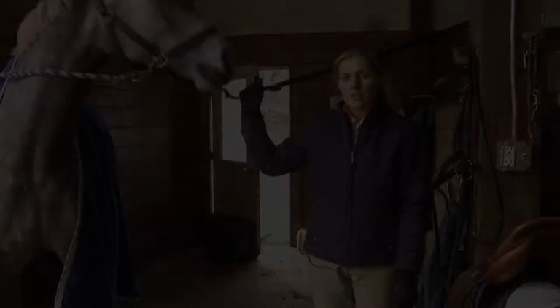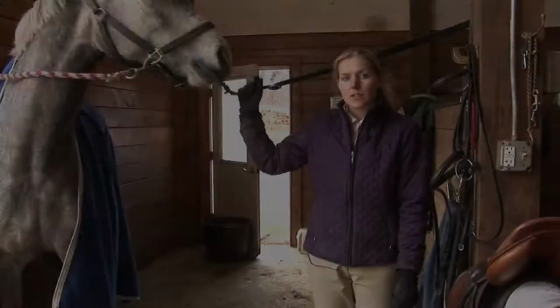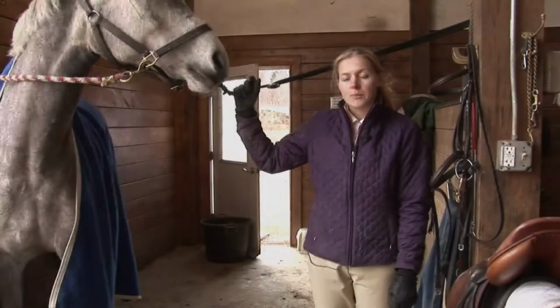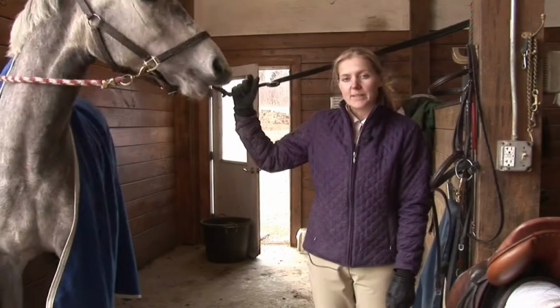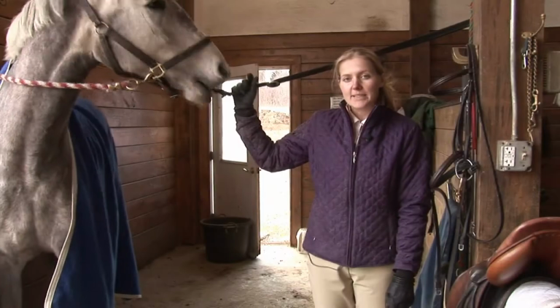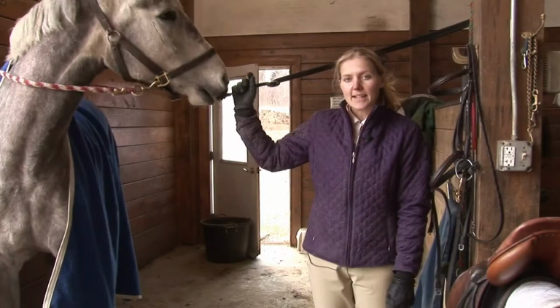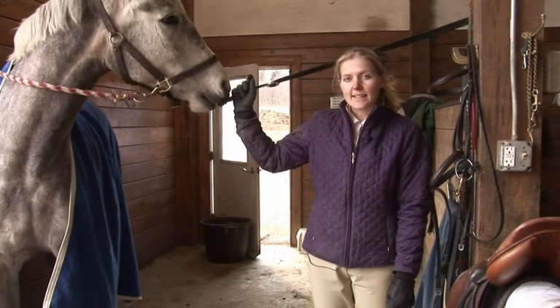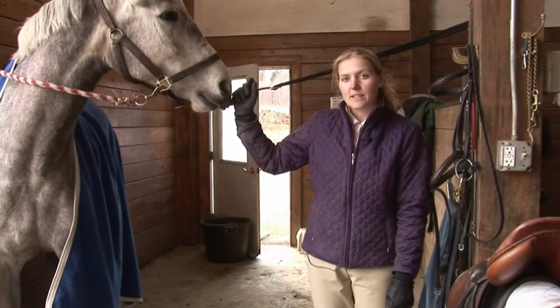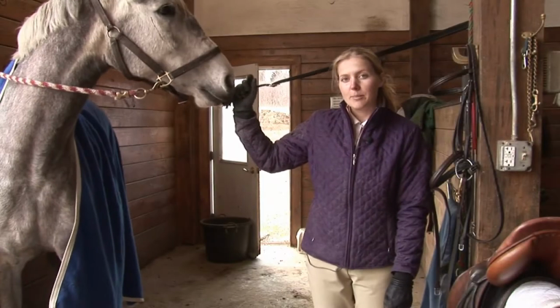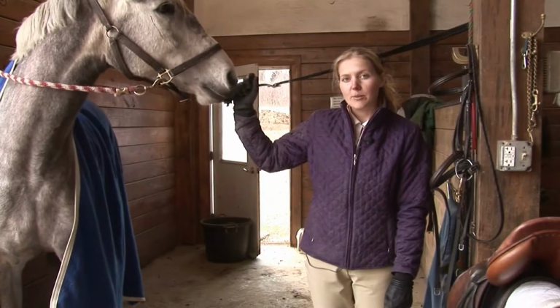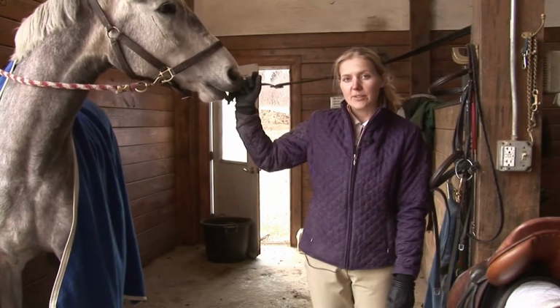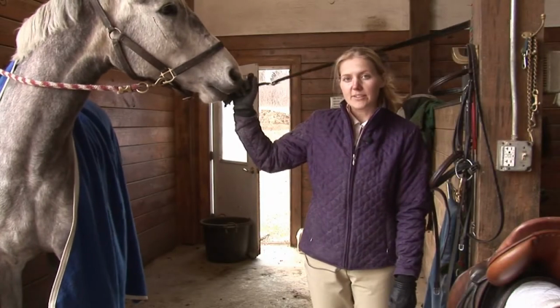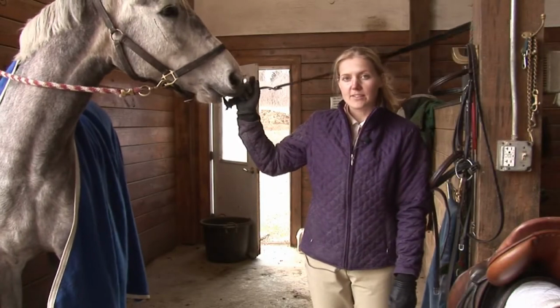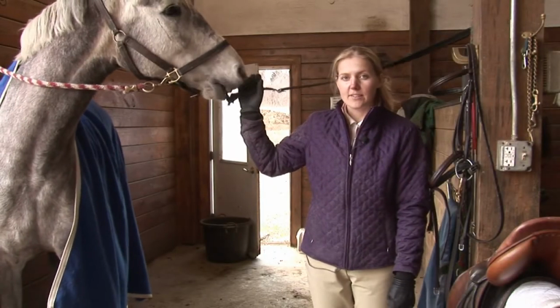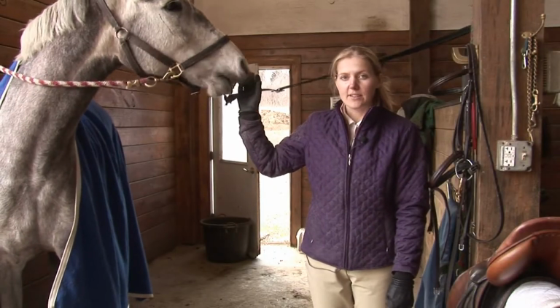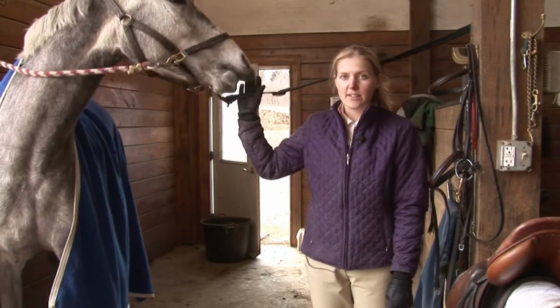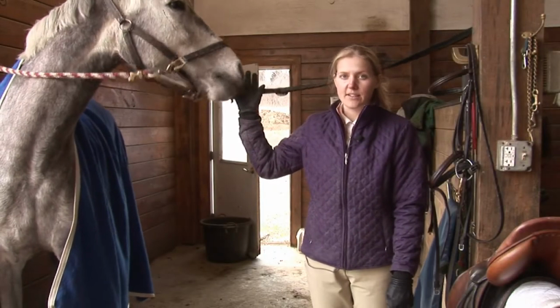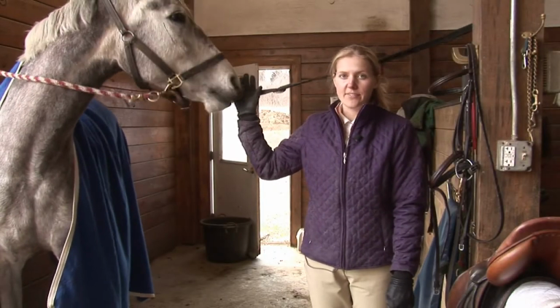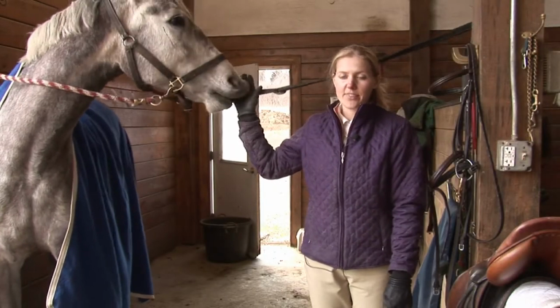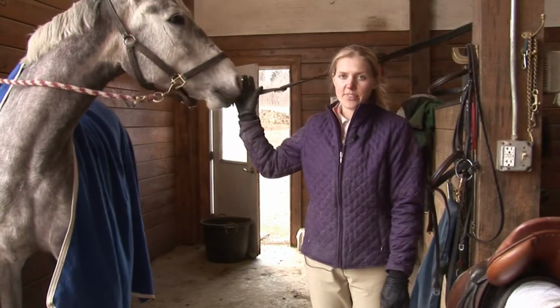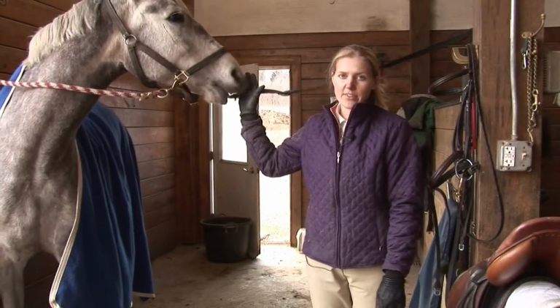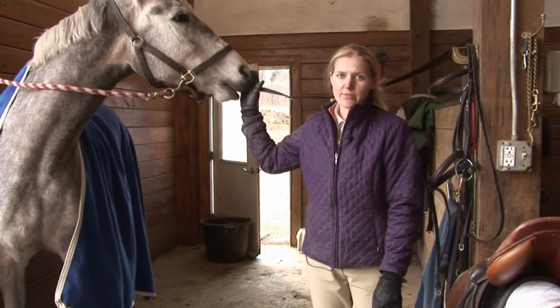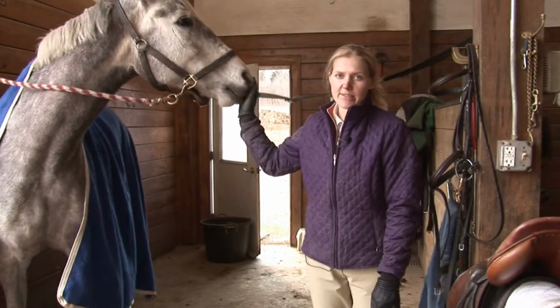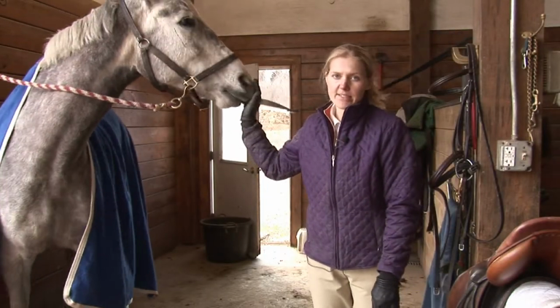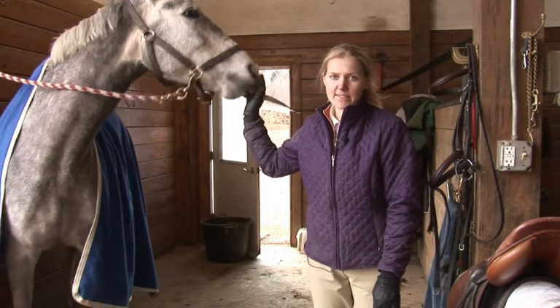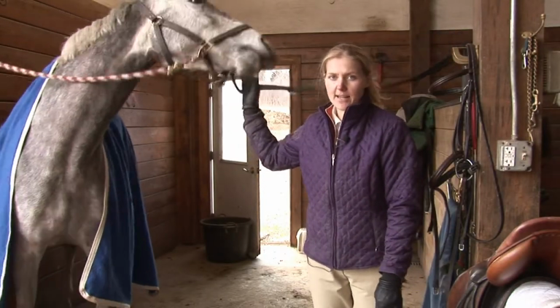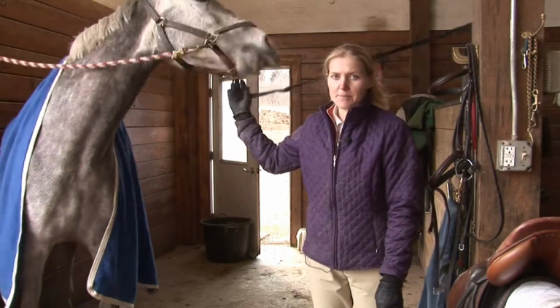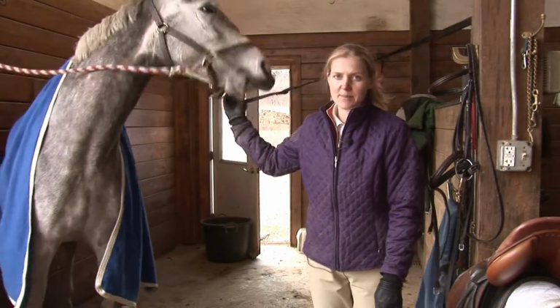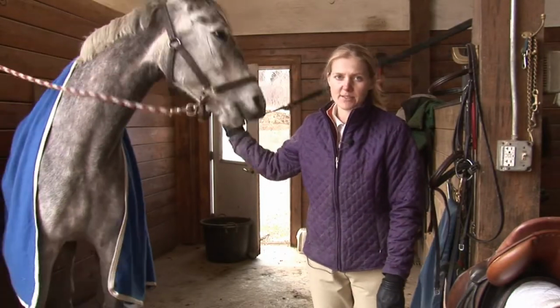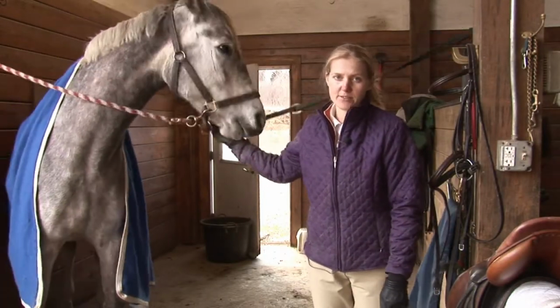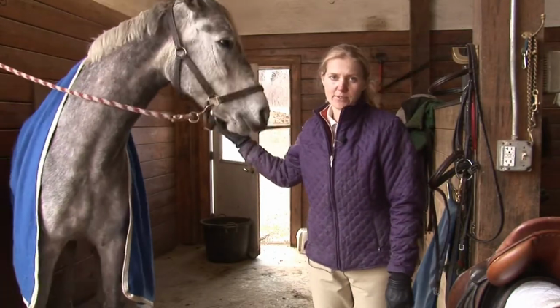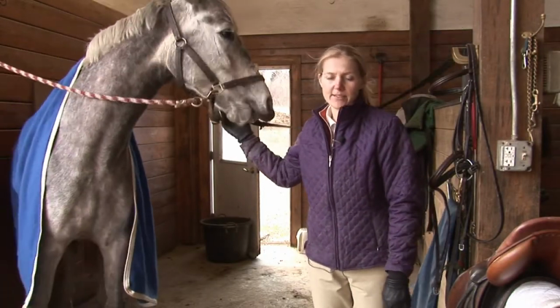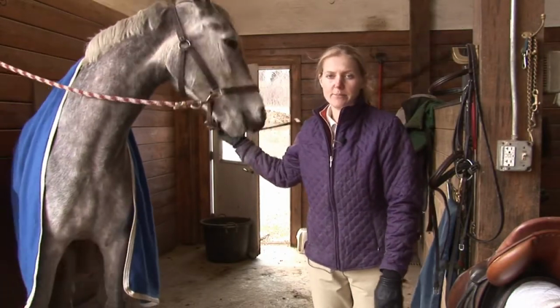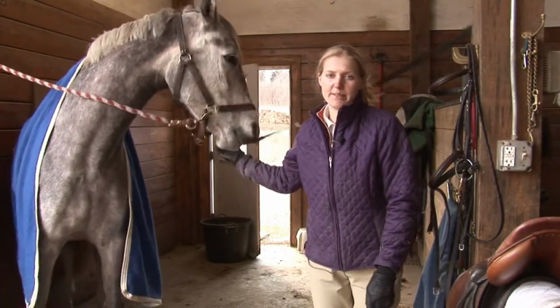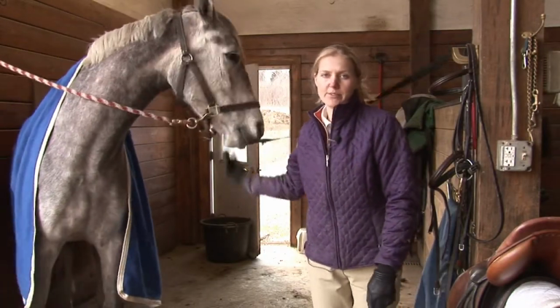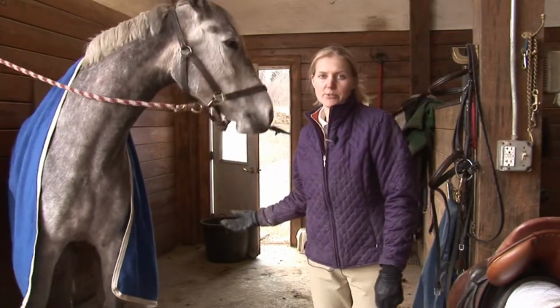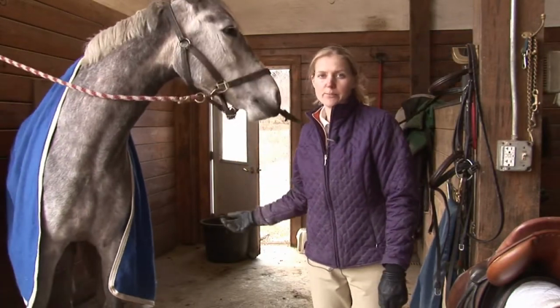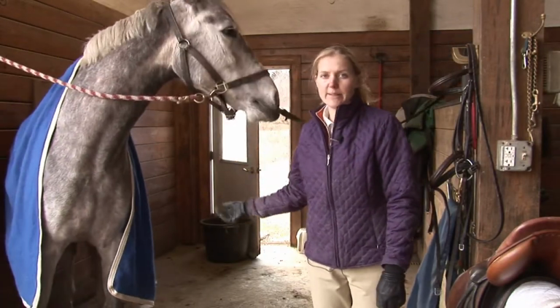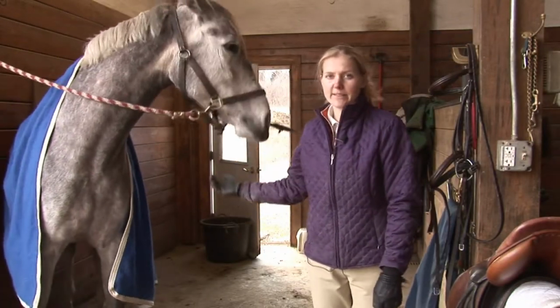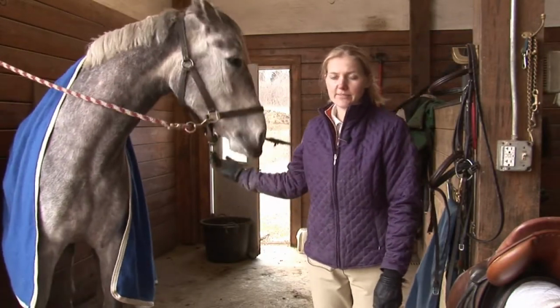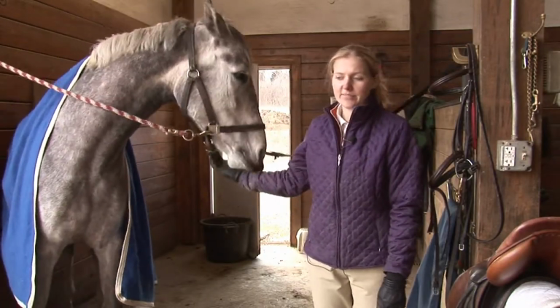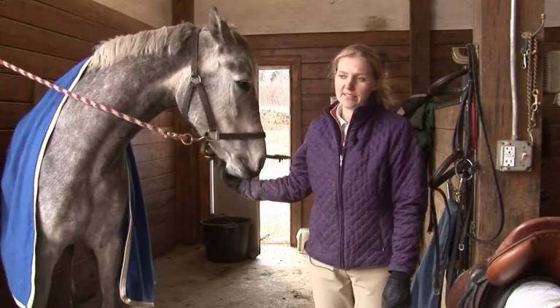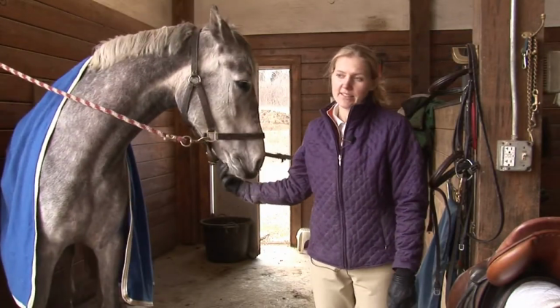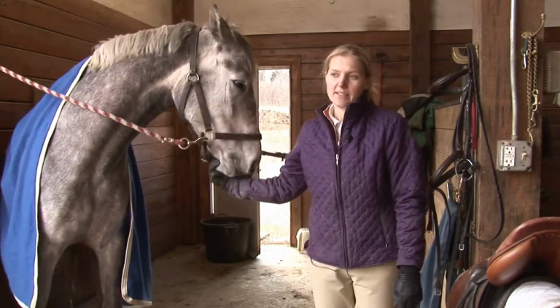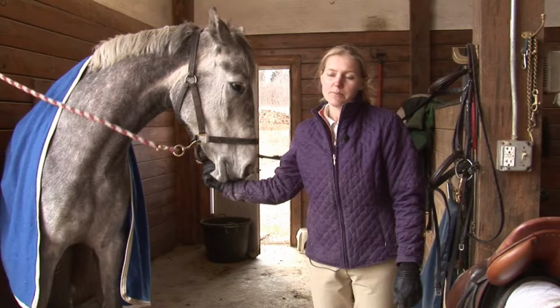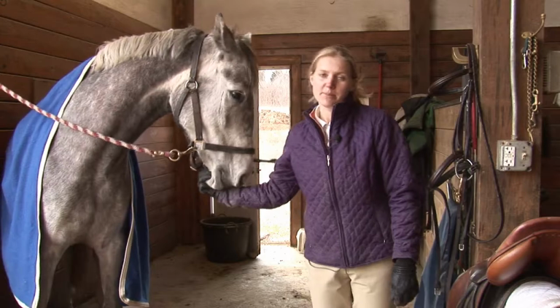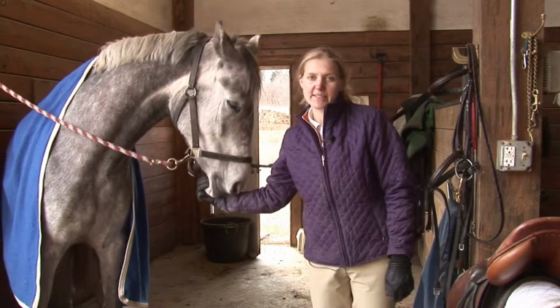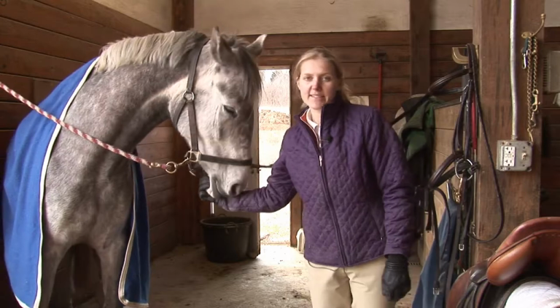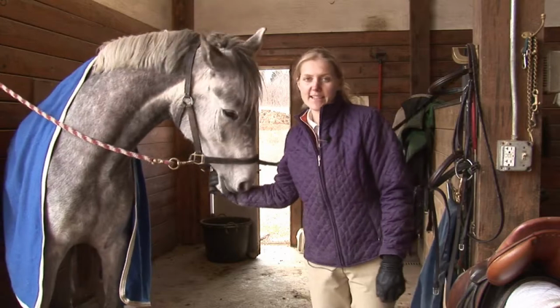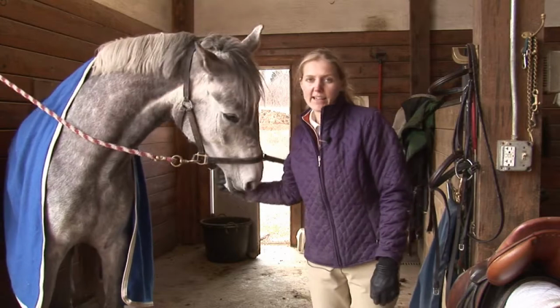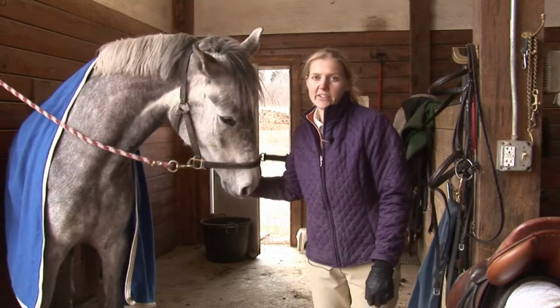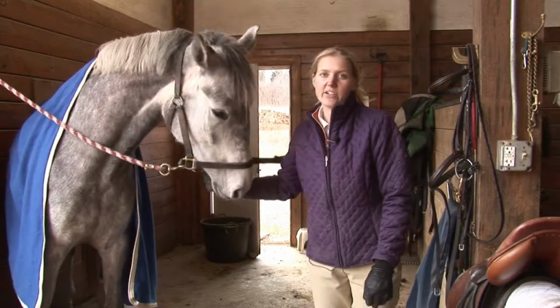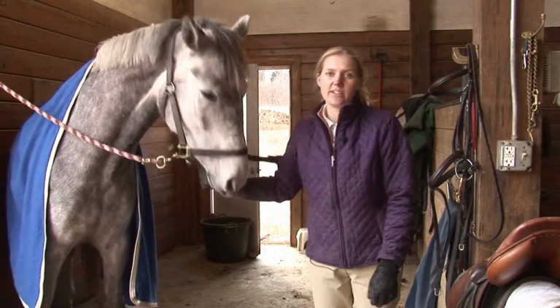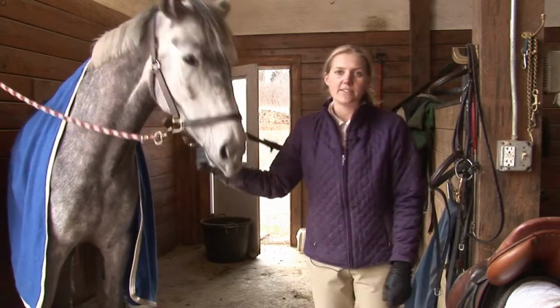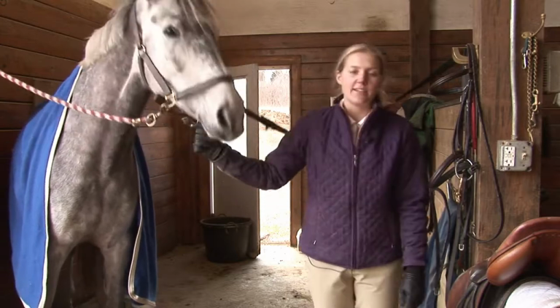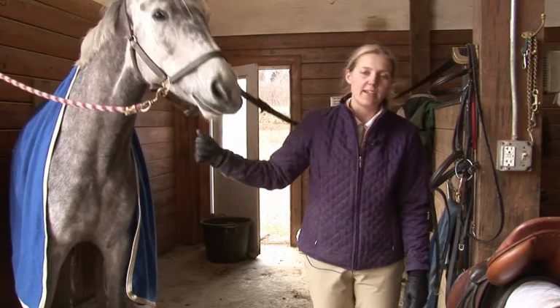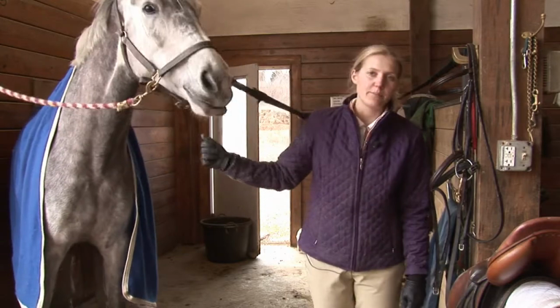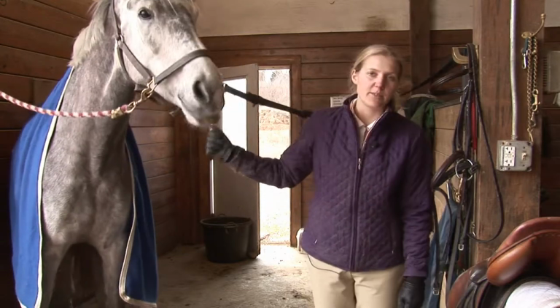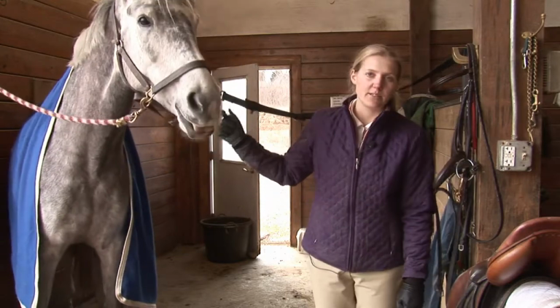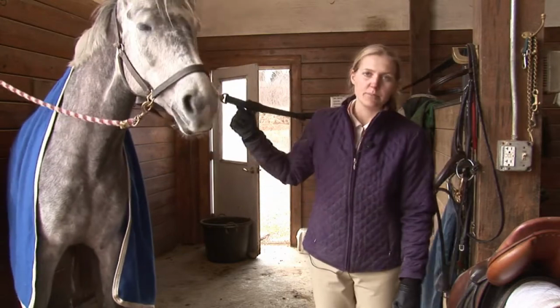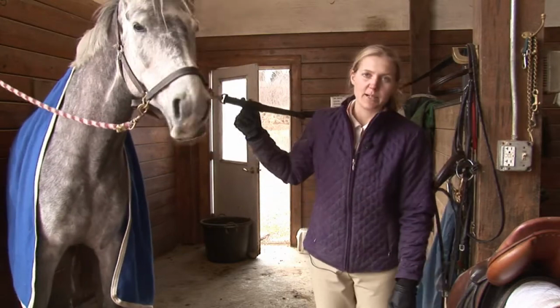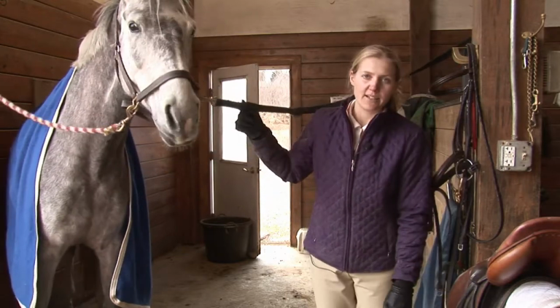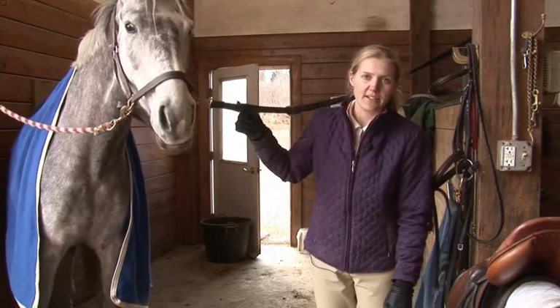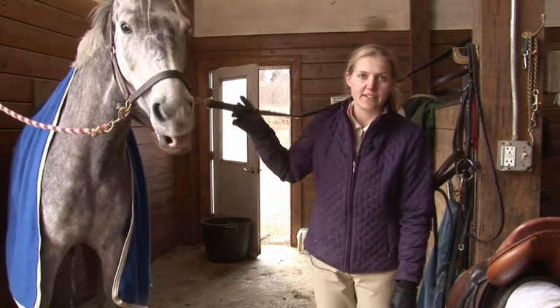When tacking up a horse, the three steps are going to be grooming, putting the saddle on, and putting the bridle on.